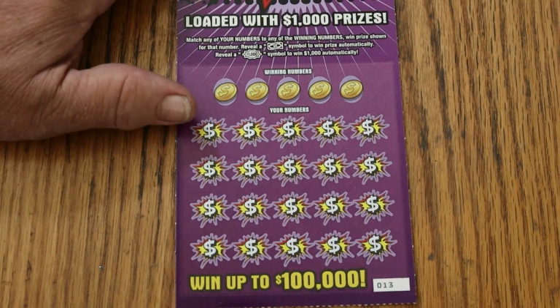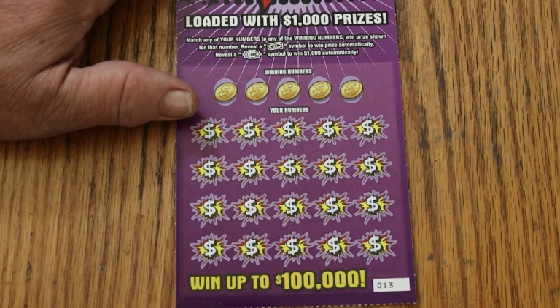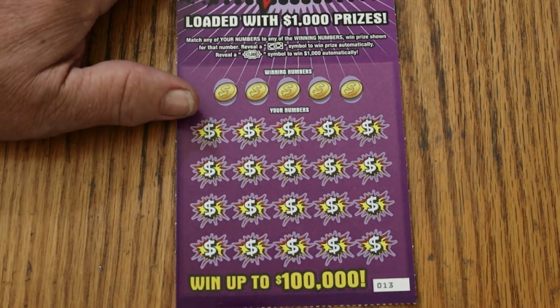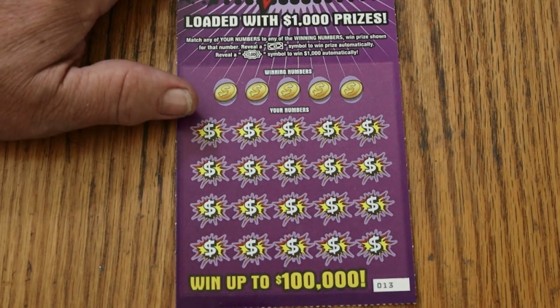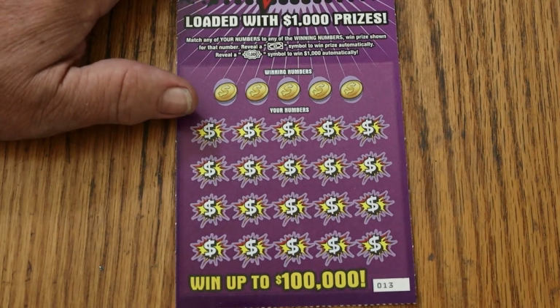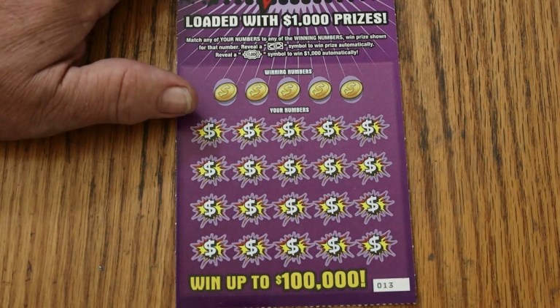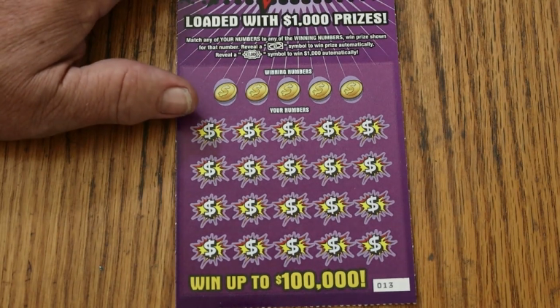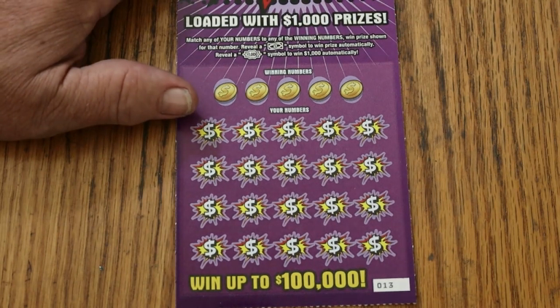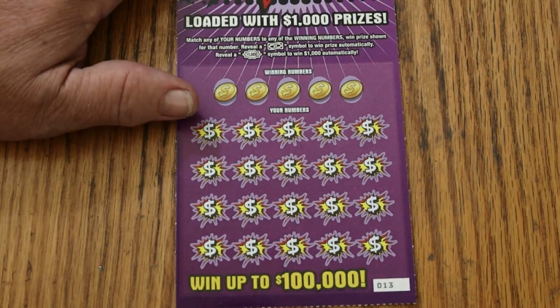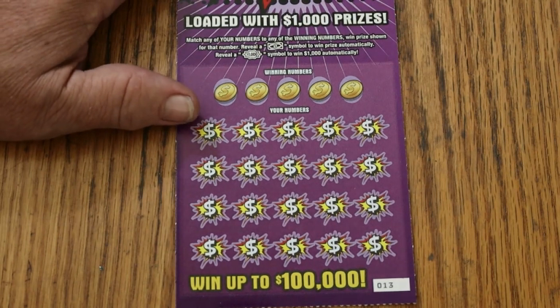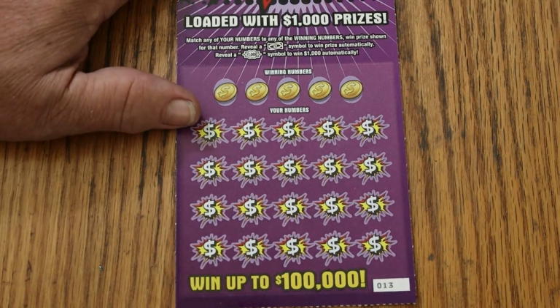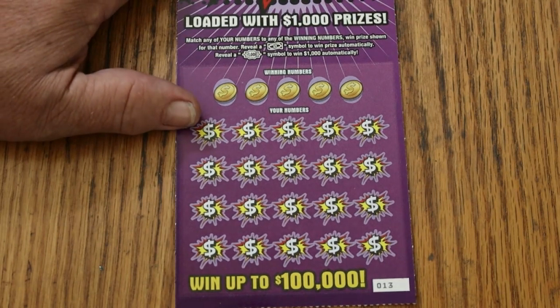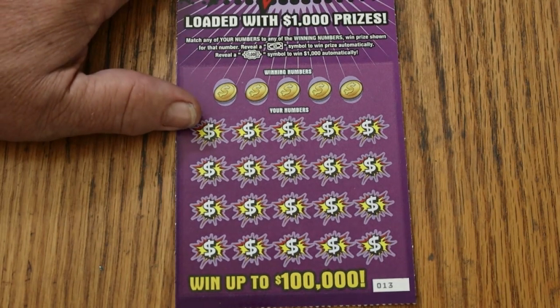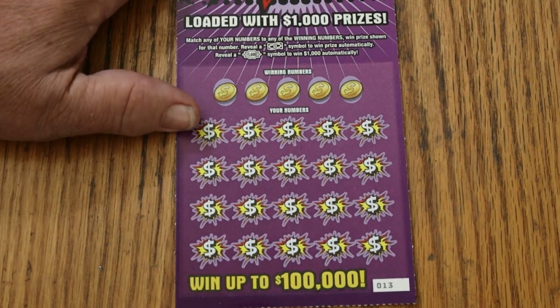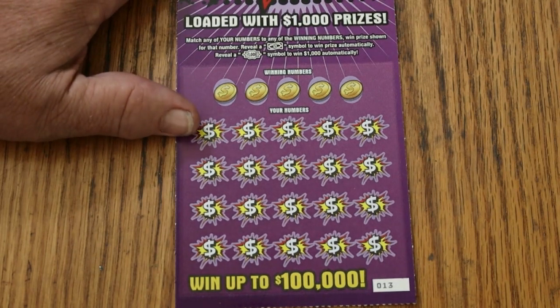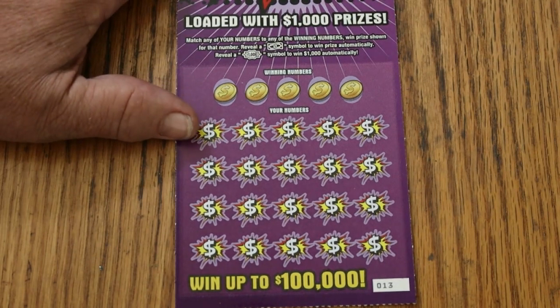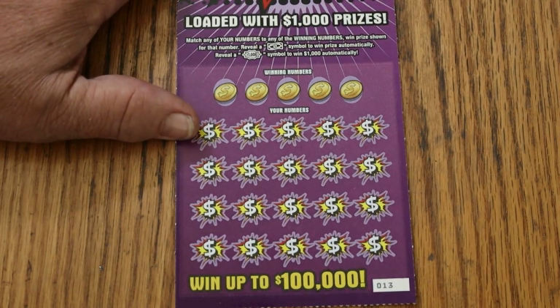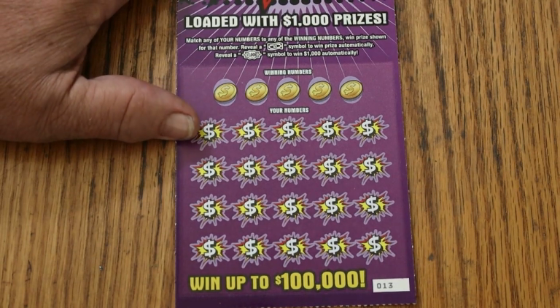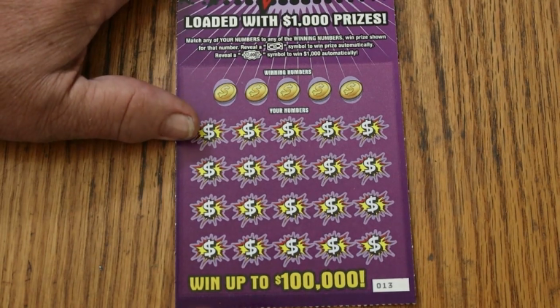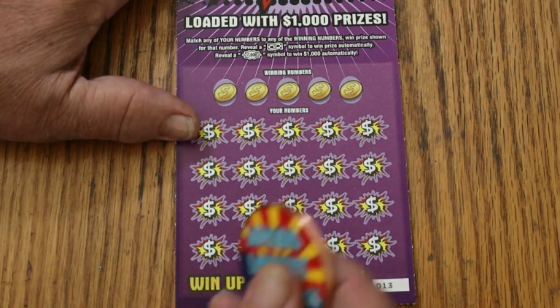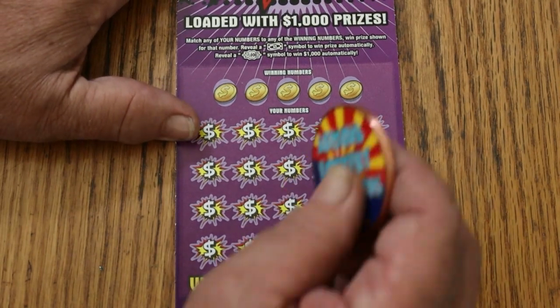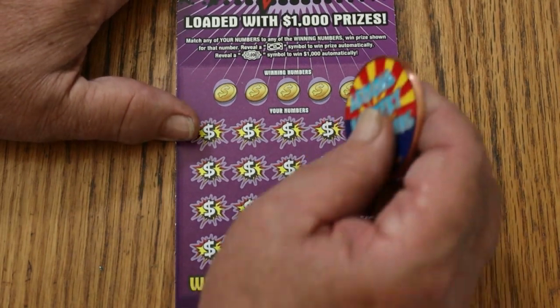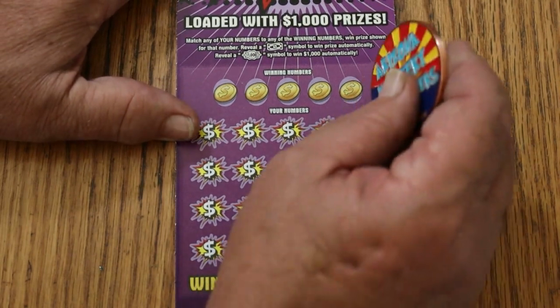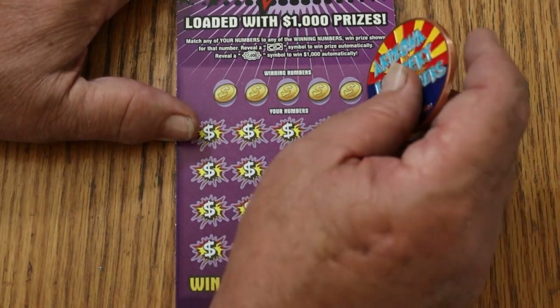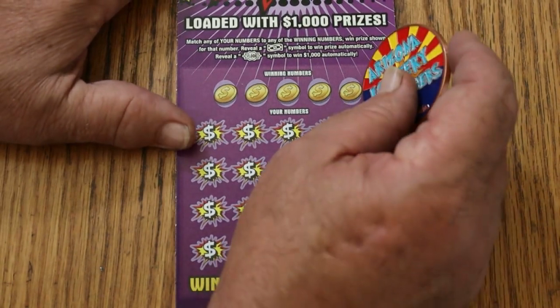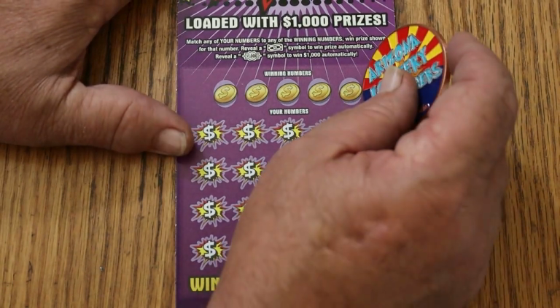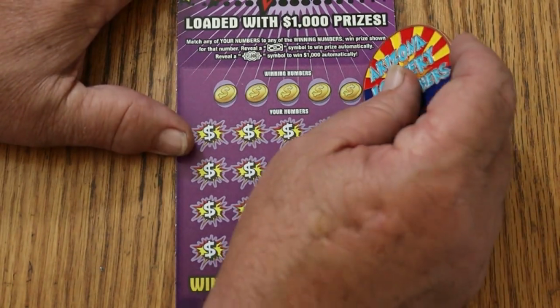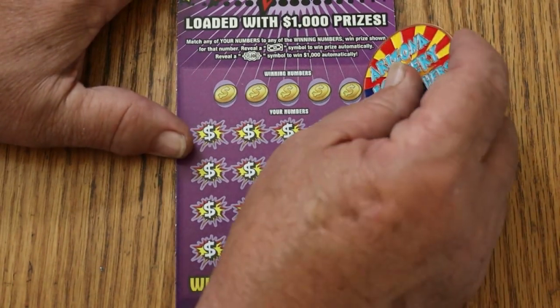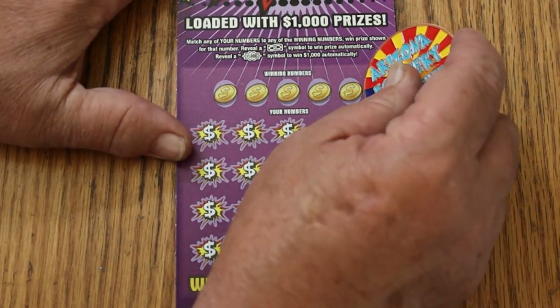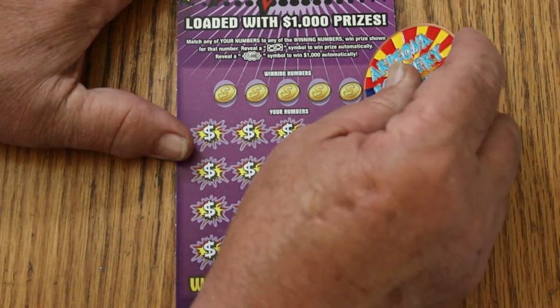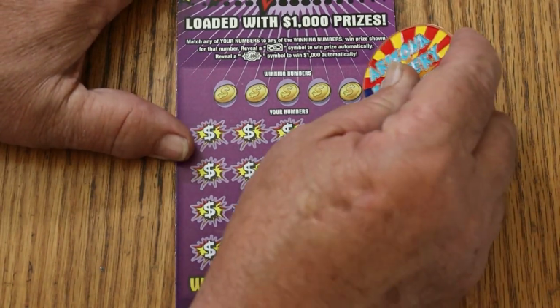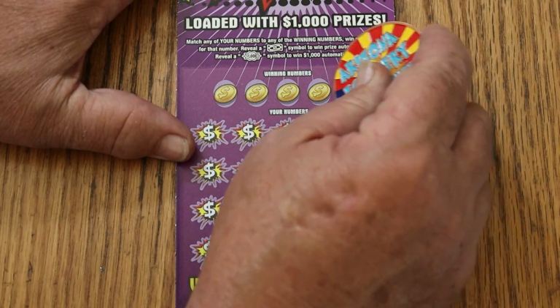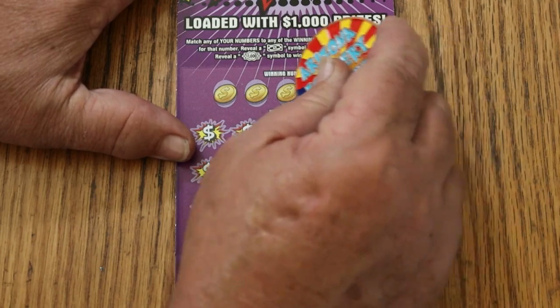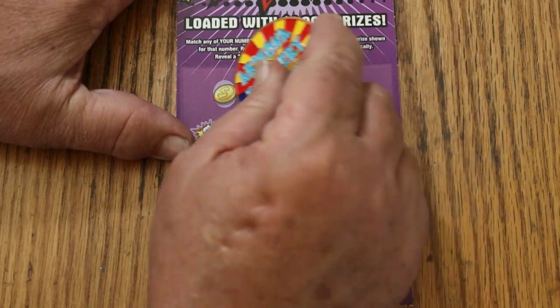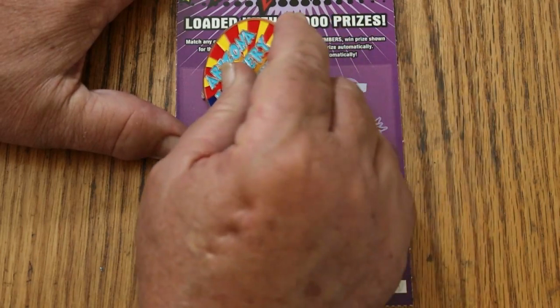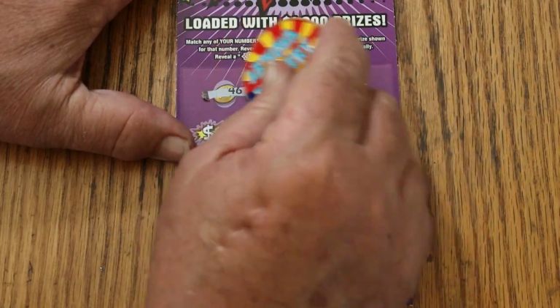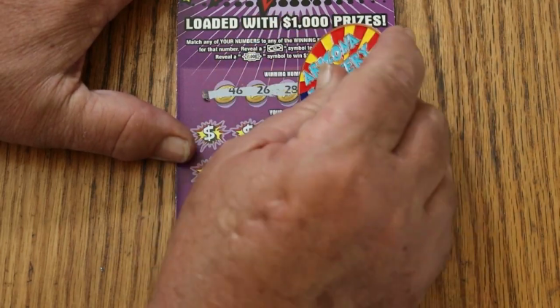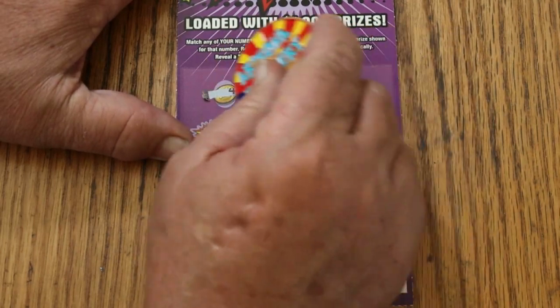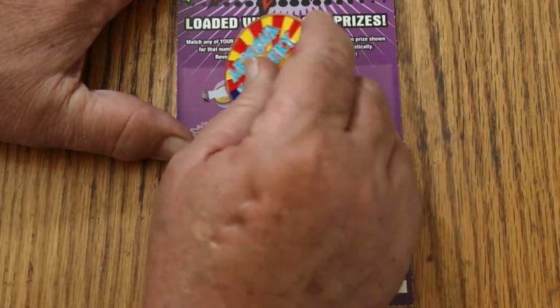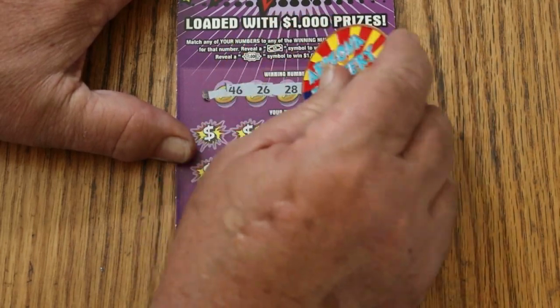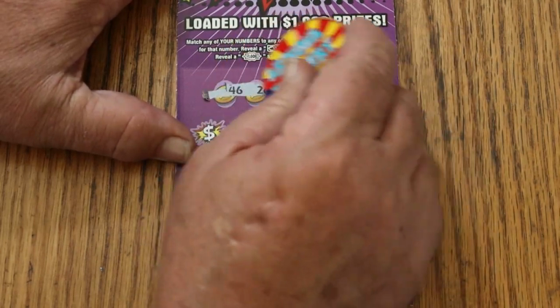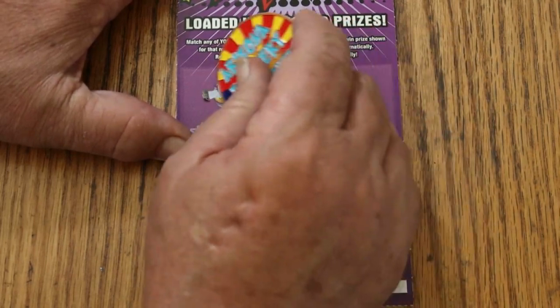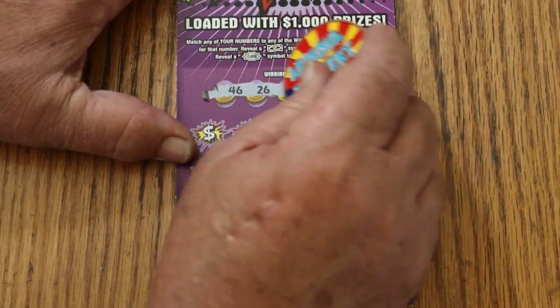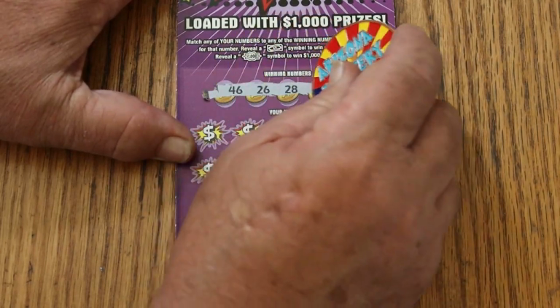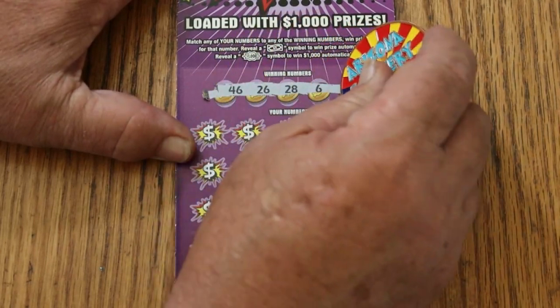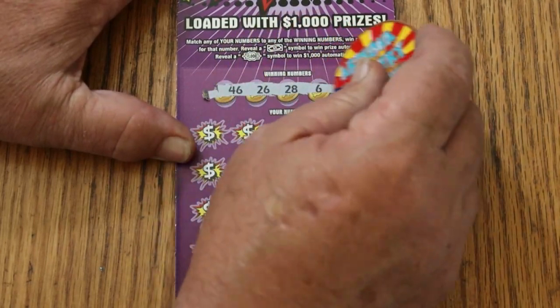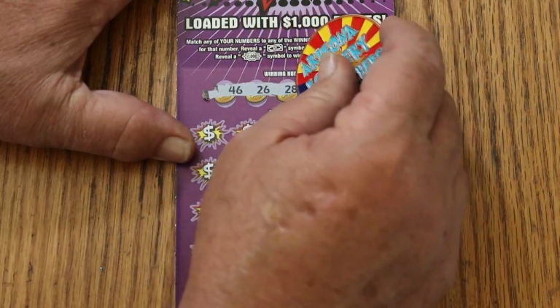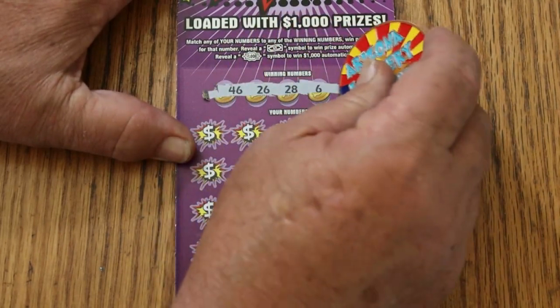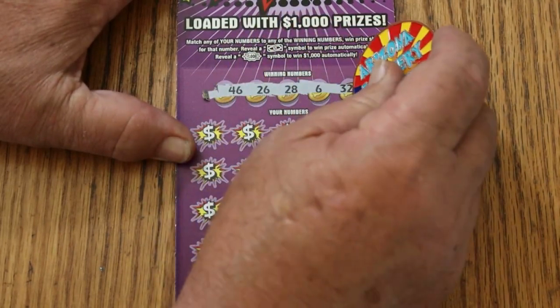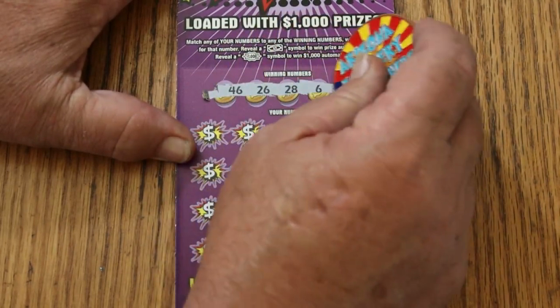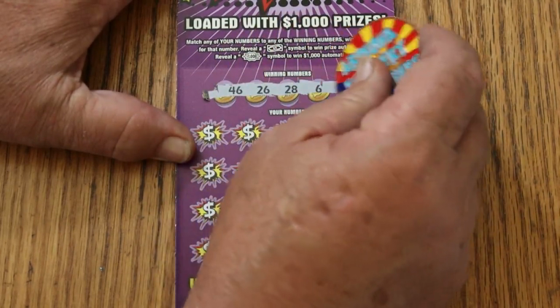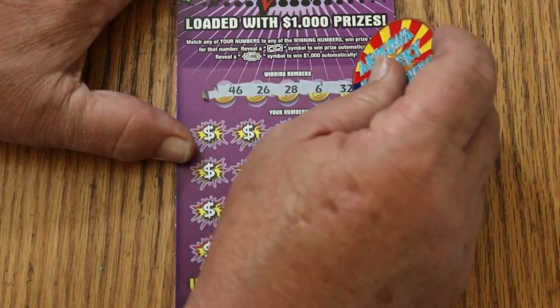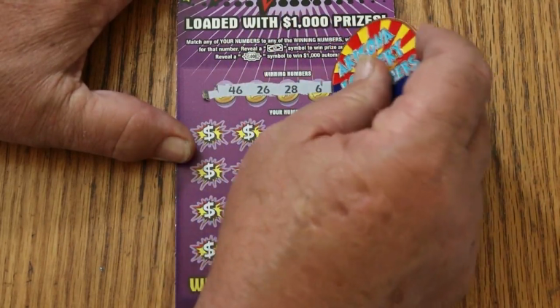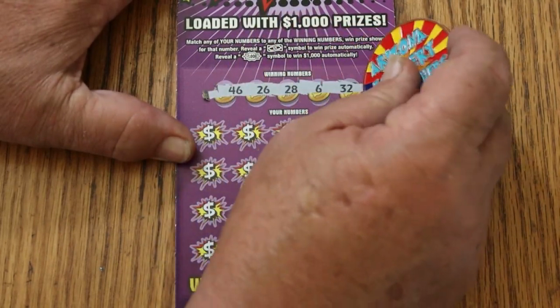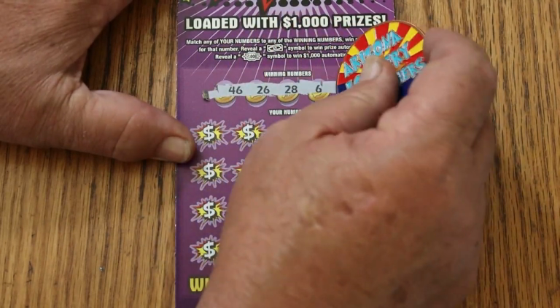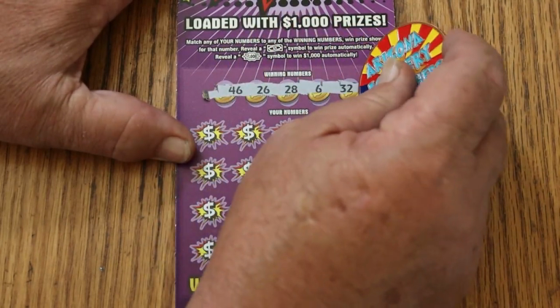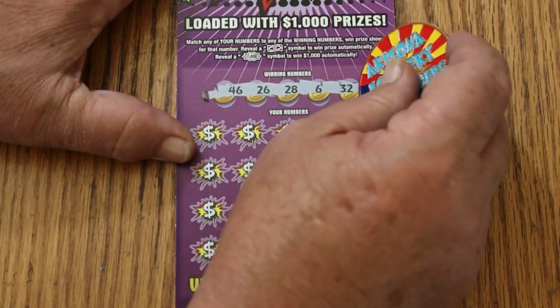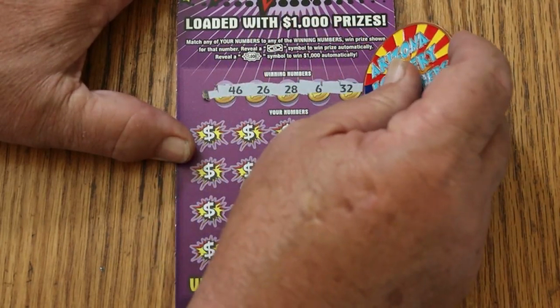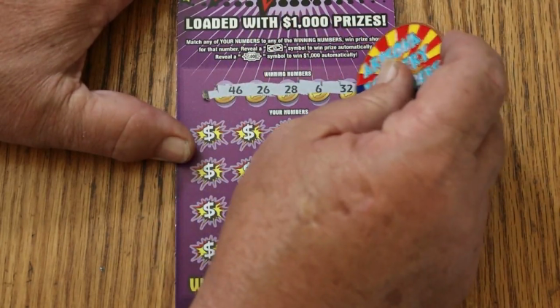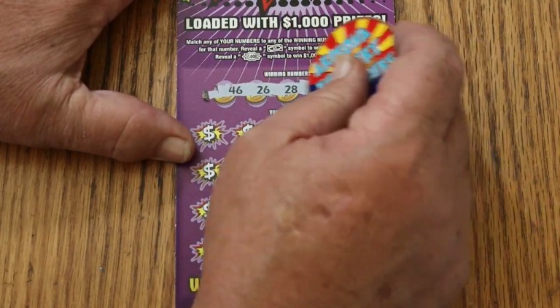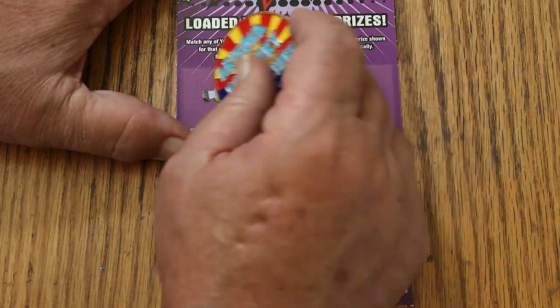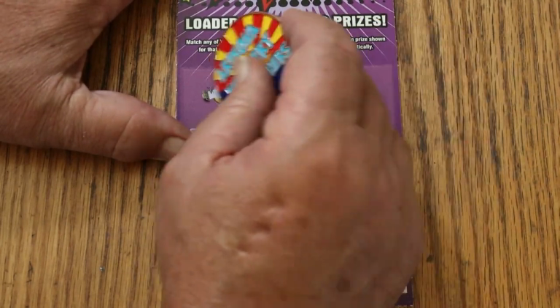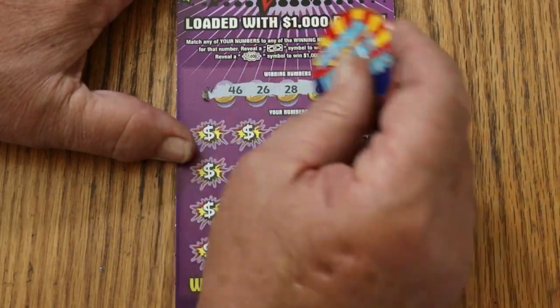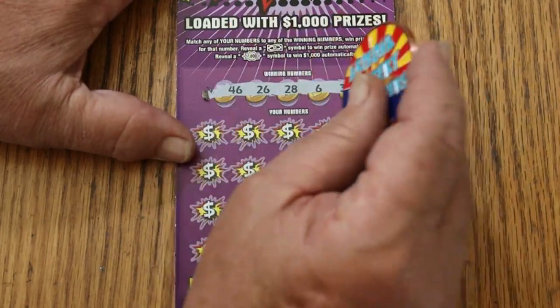I've got ticket 13 here. Let's see what happens. The winning numbers are 46, 26, 28, and 32.